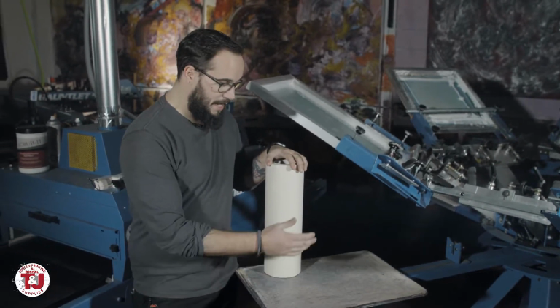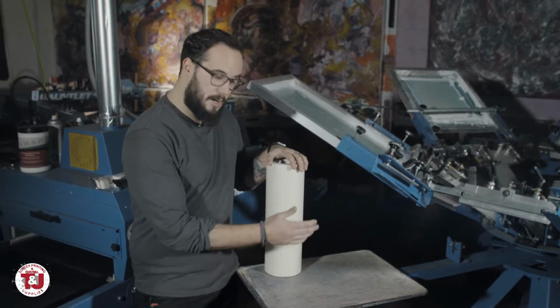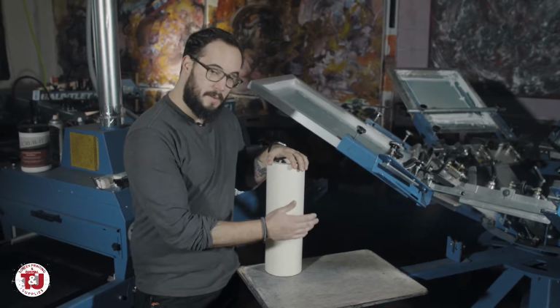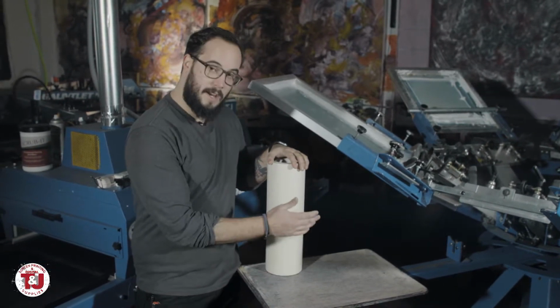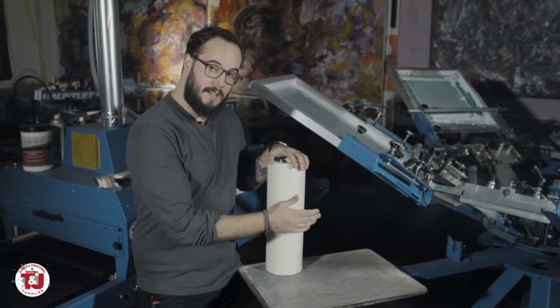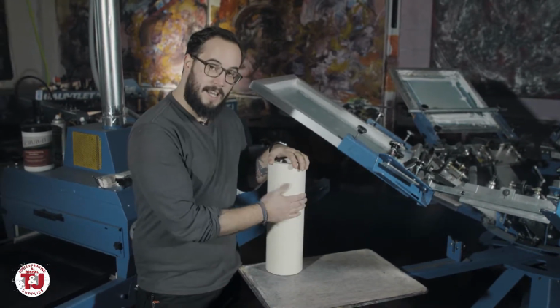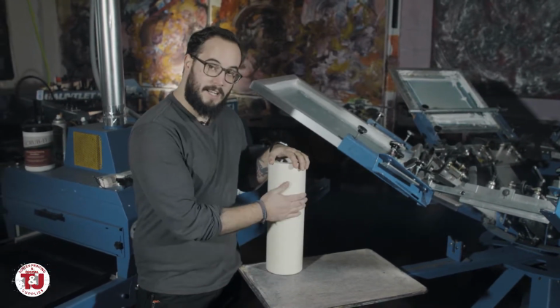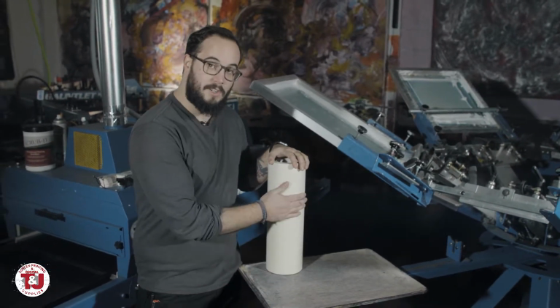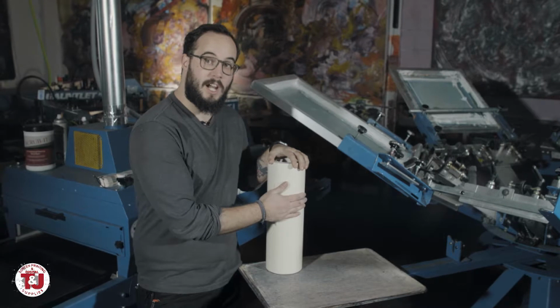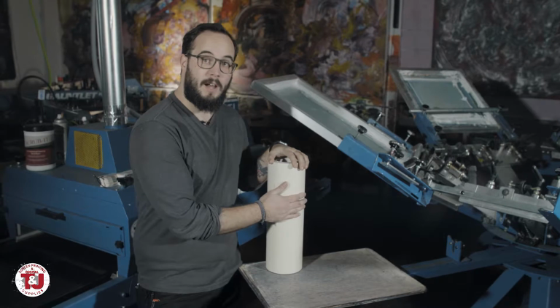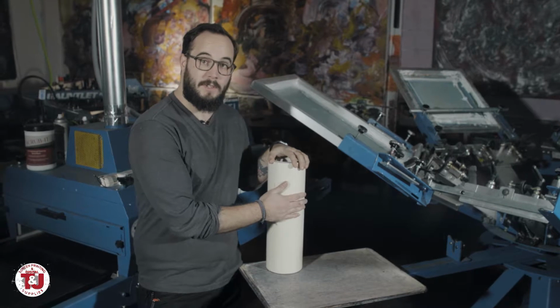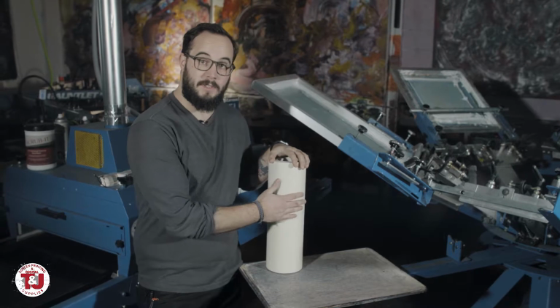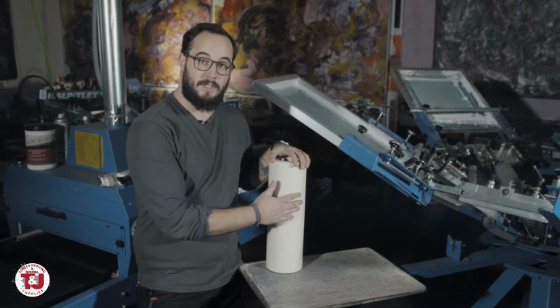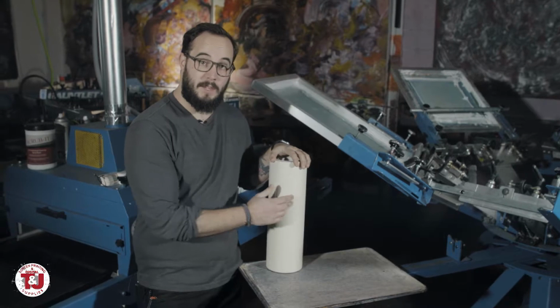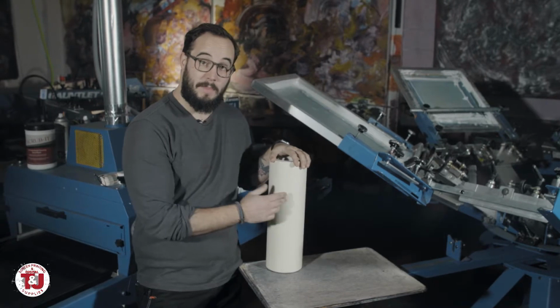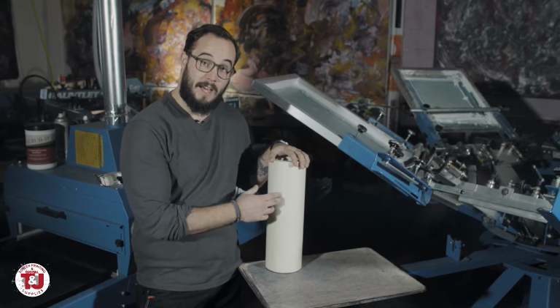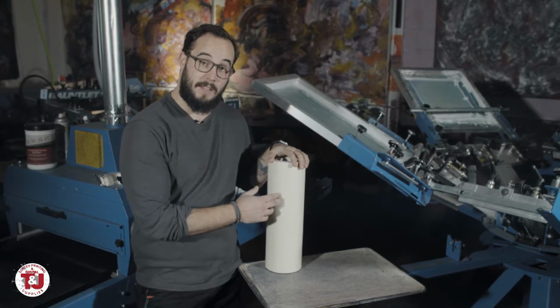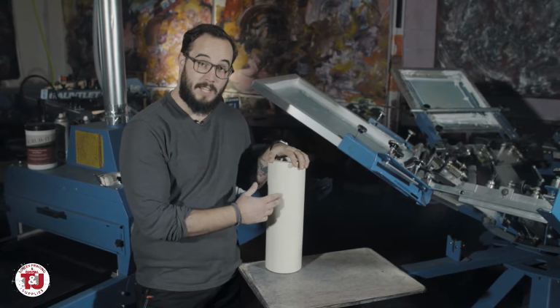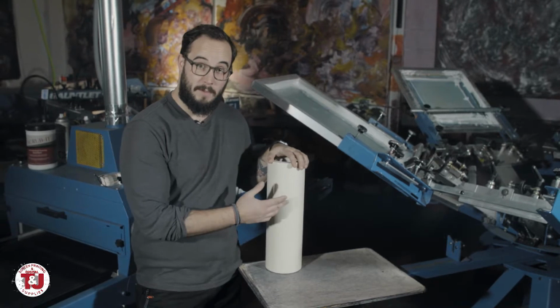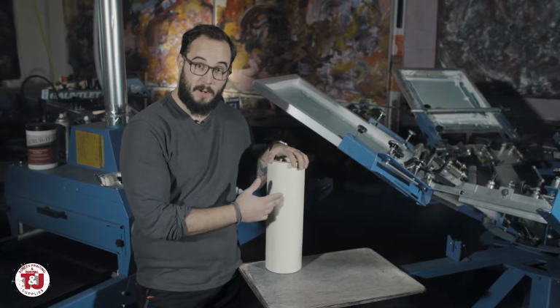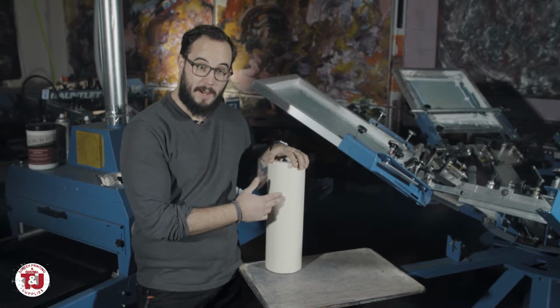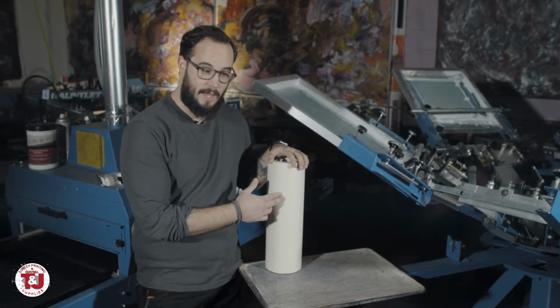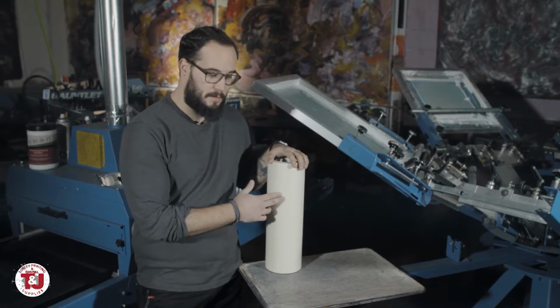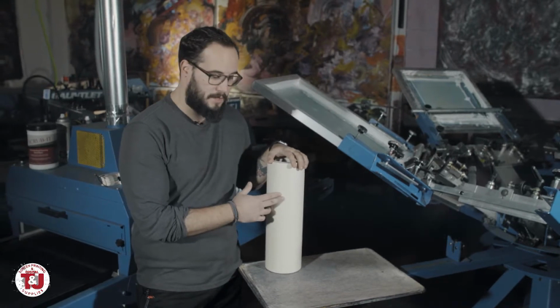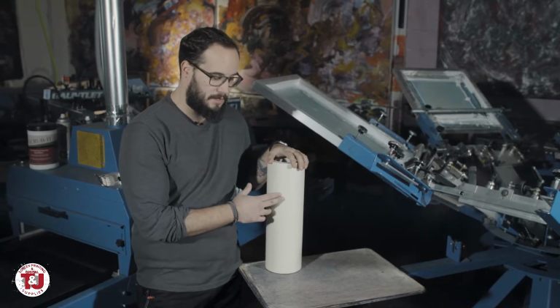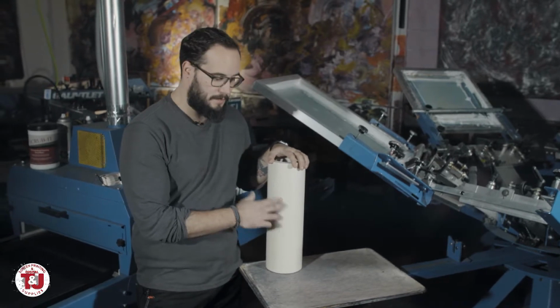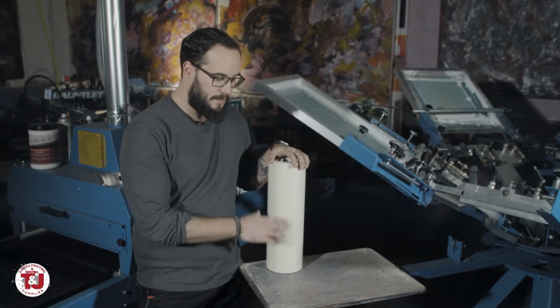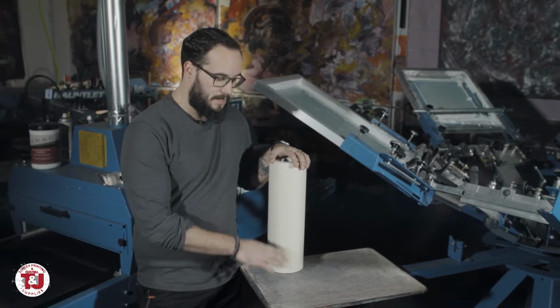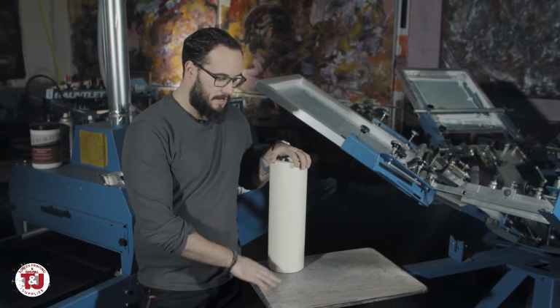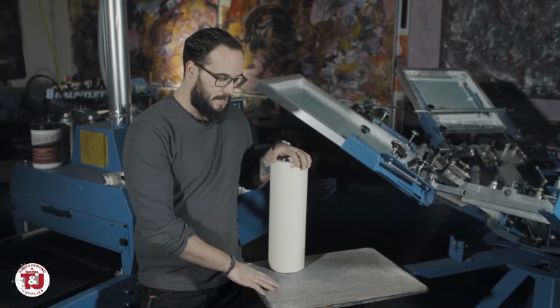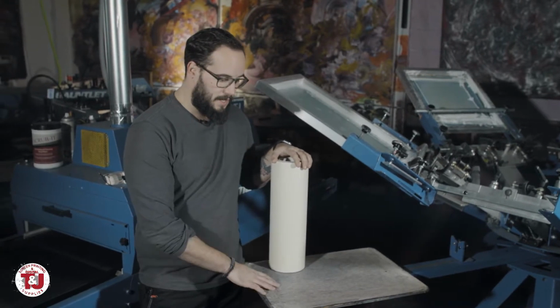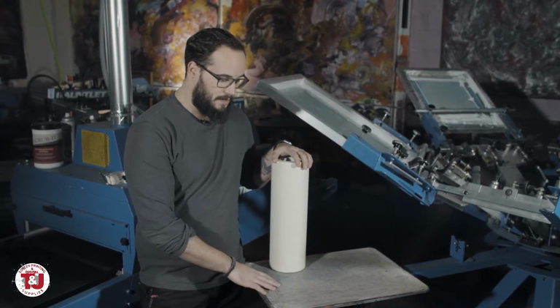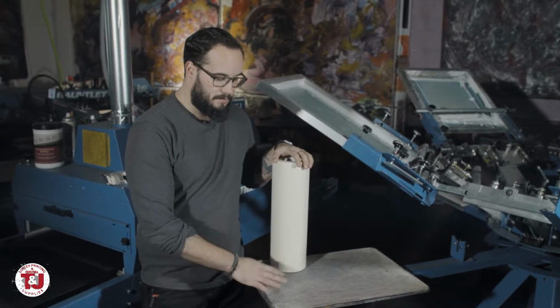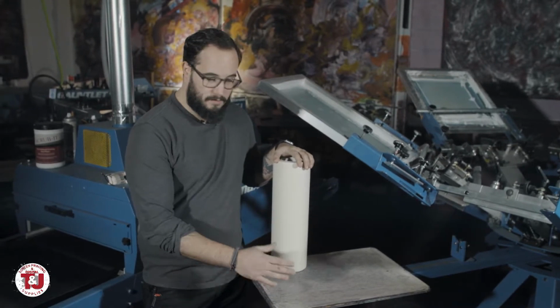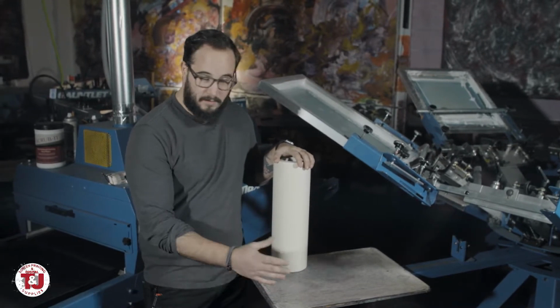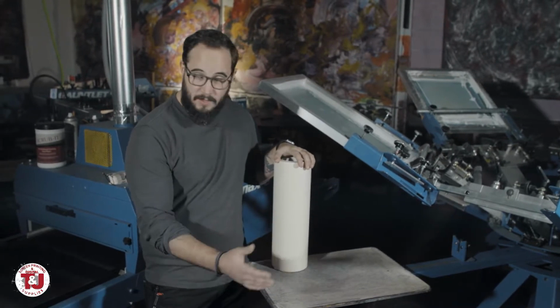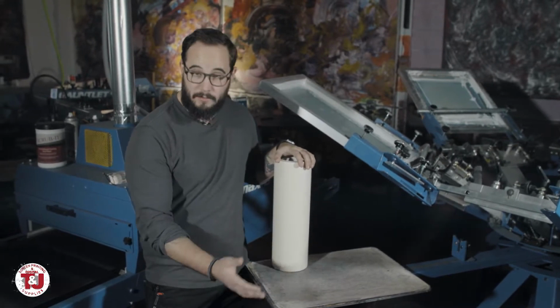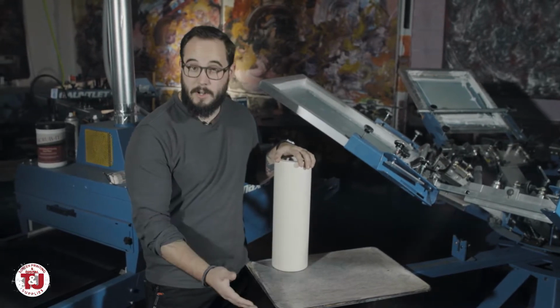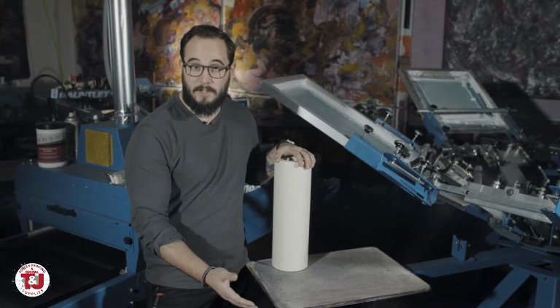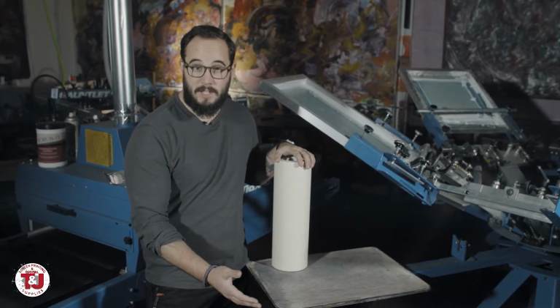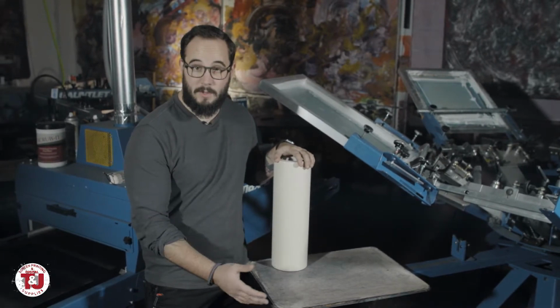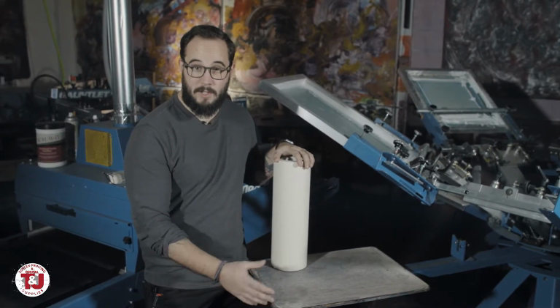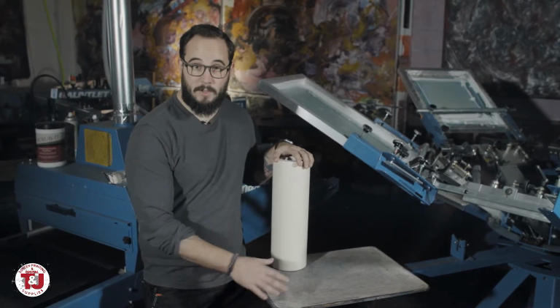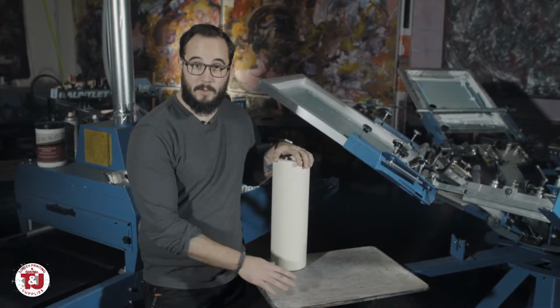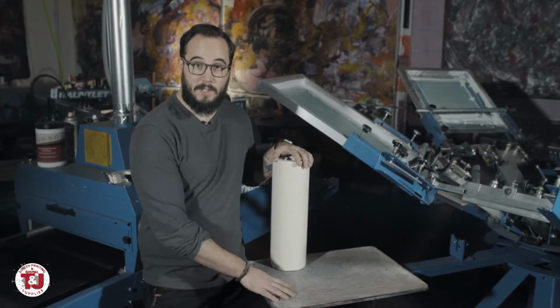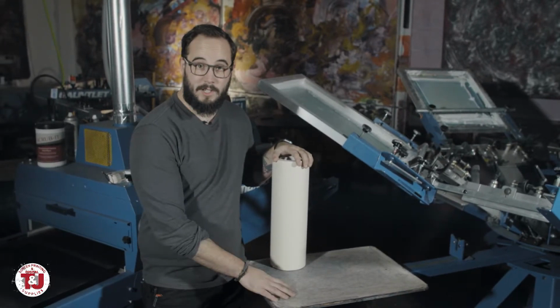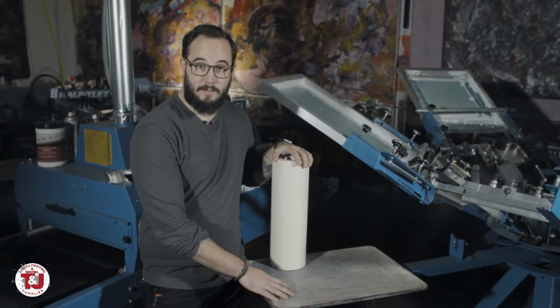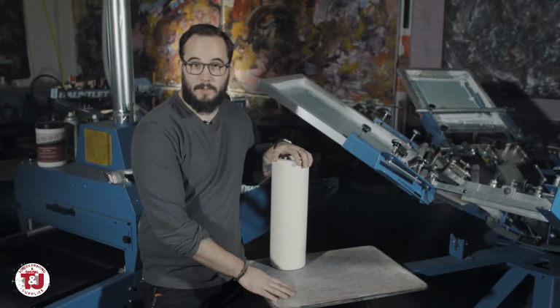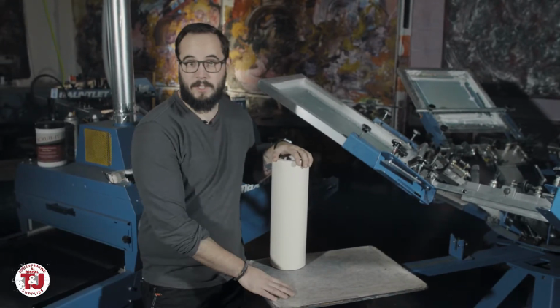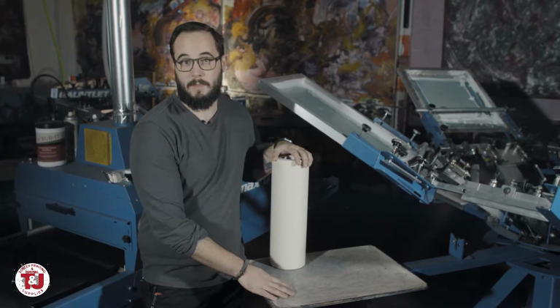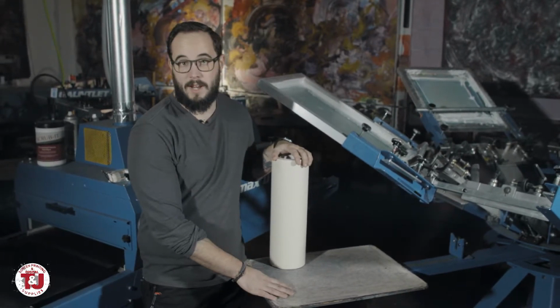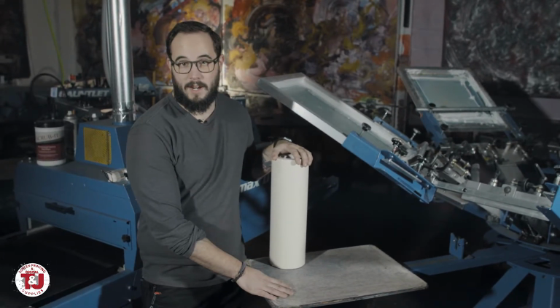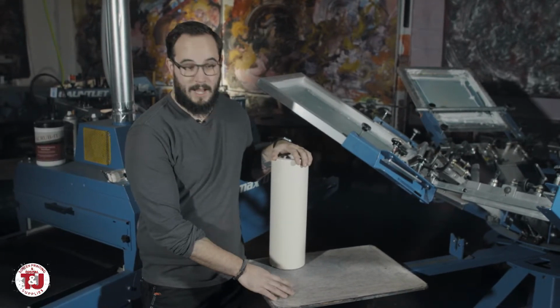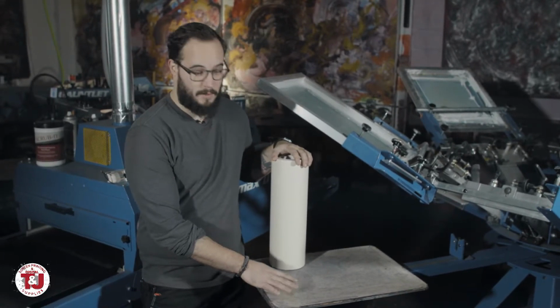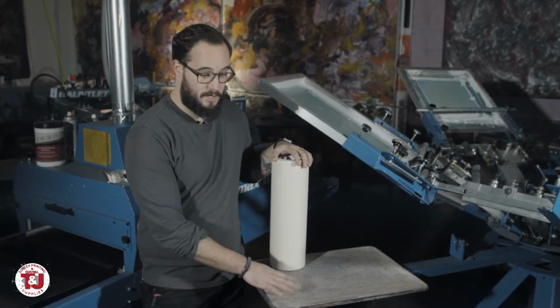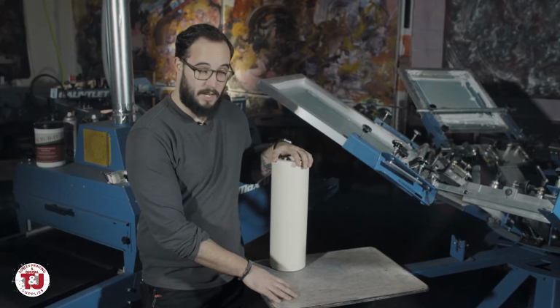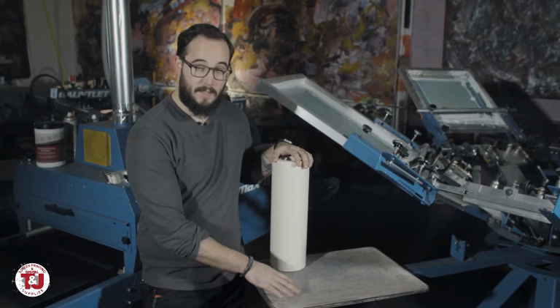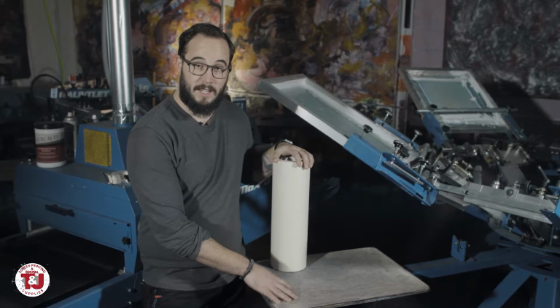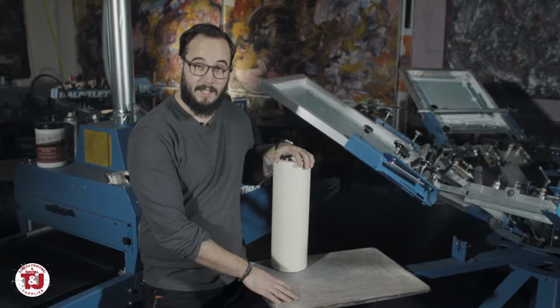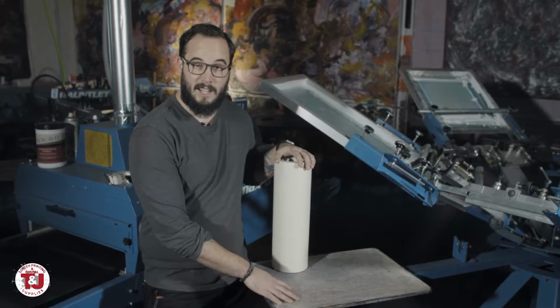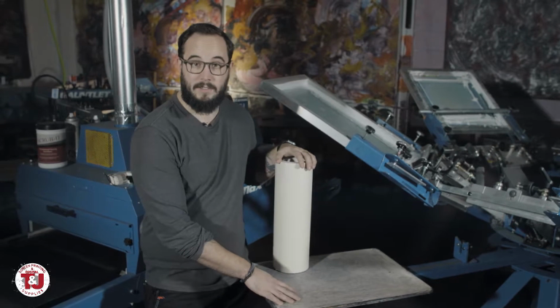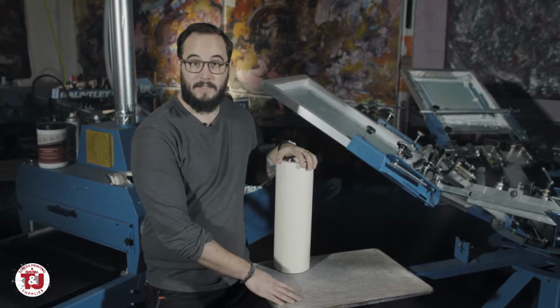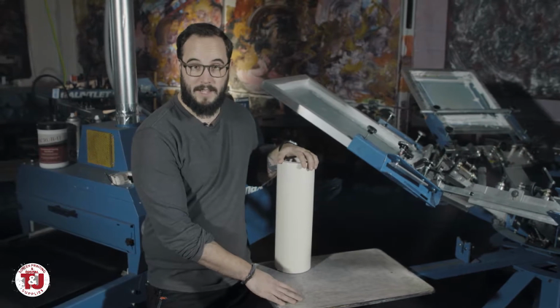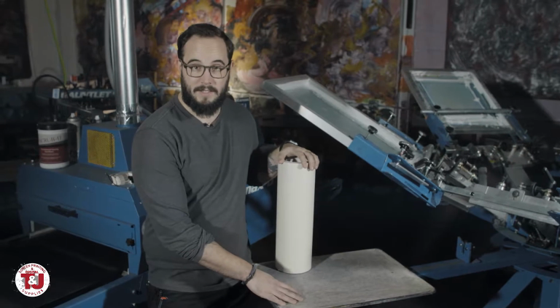It also takes a lot longer to clean the palette that way. So I highly recommend any shop use a palette tape or a palette peel, and the frequency in which you switch it will depend on how dirty they get and how fast.